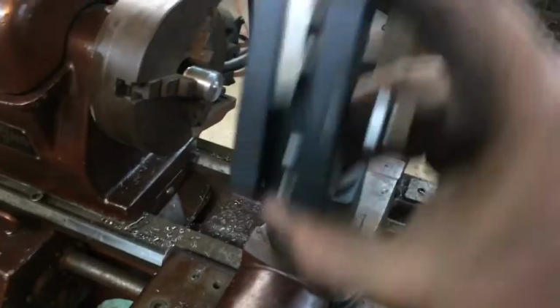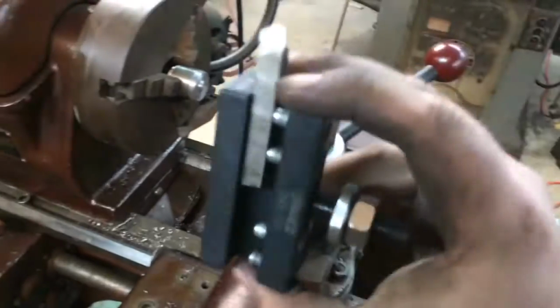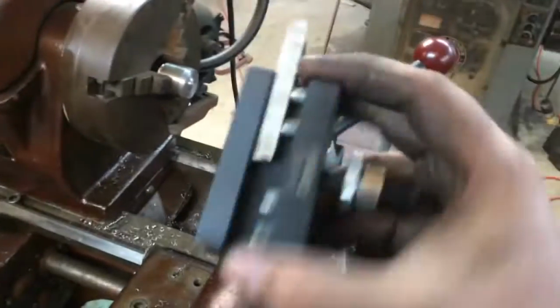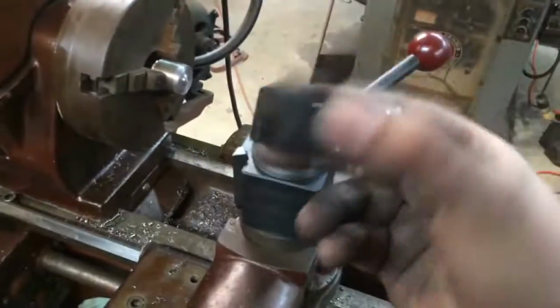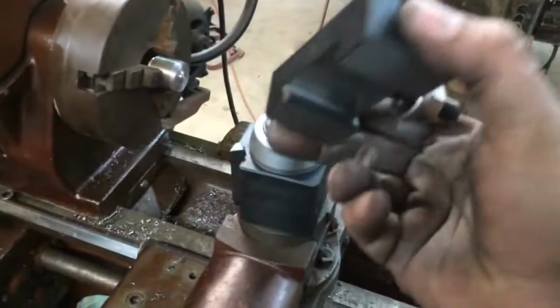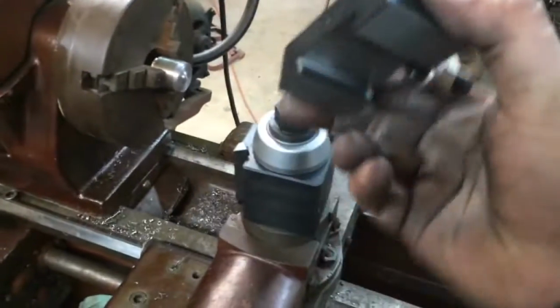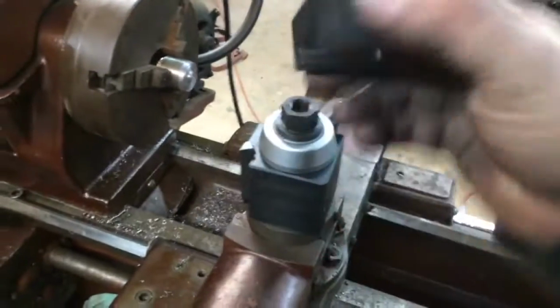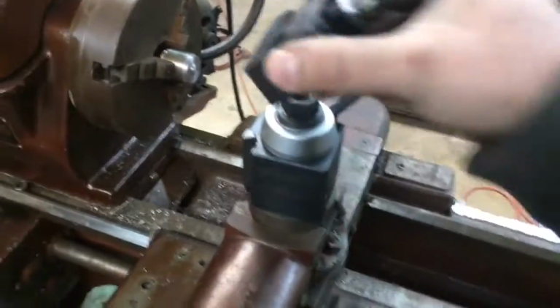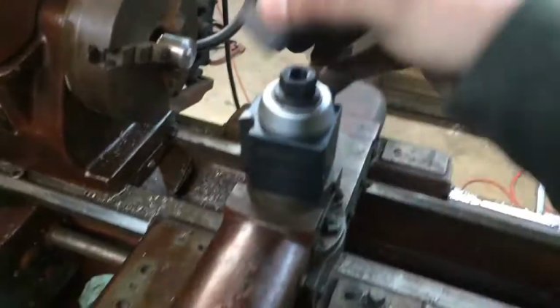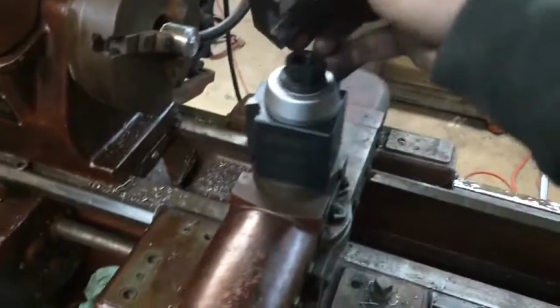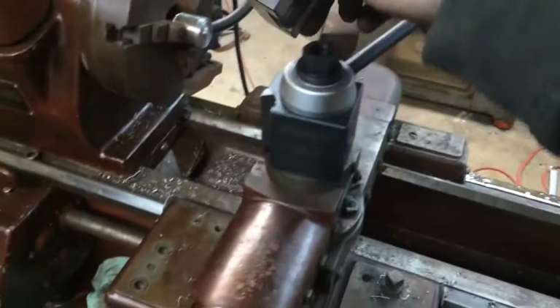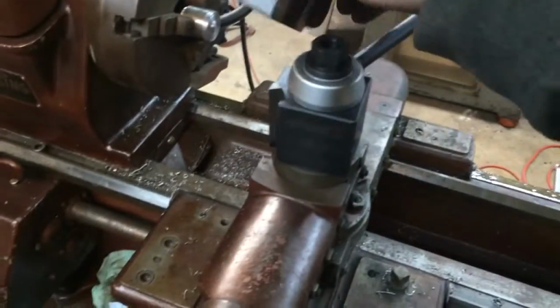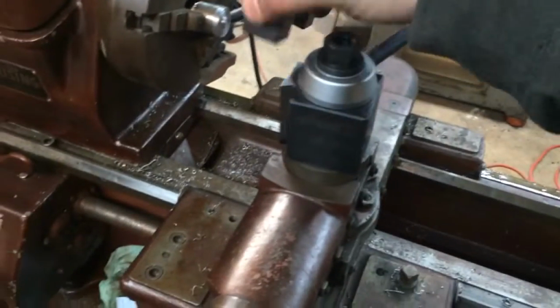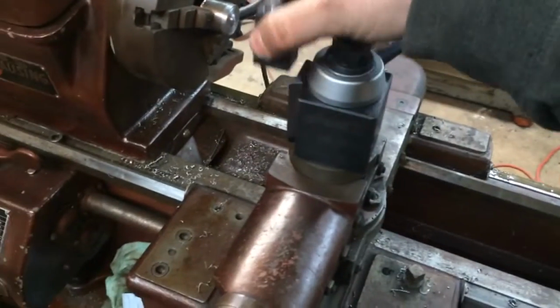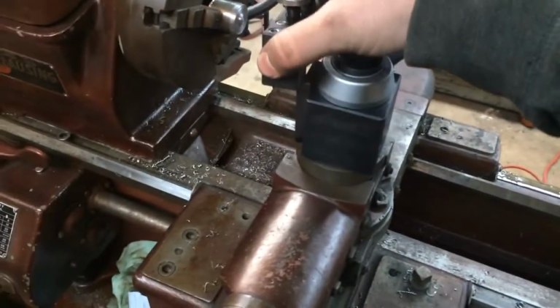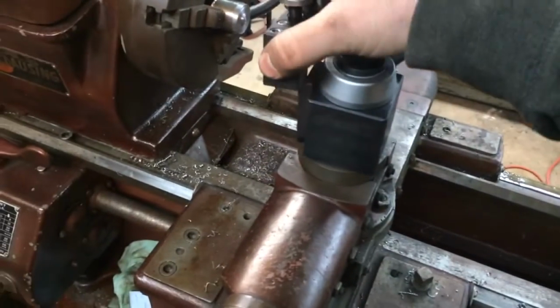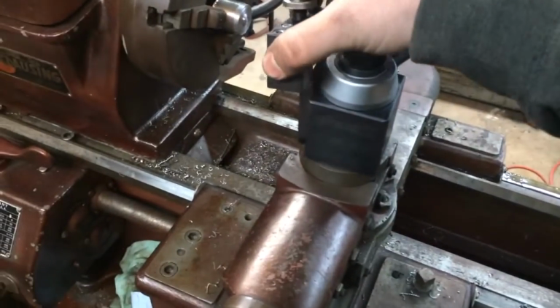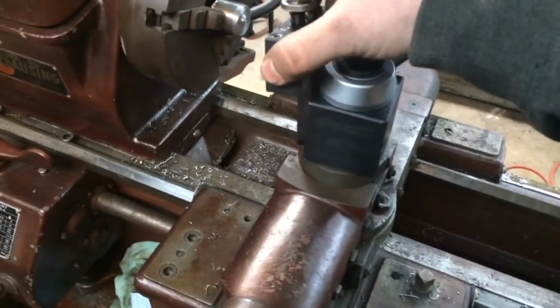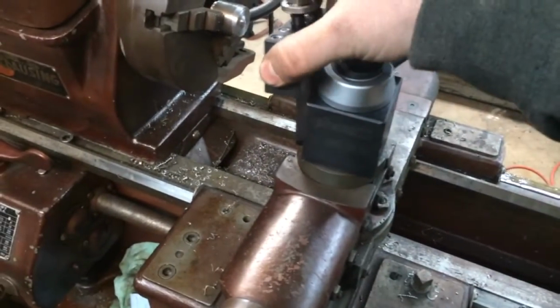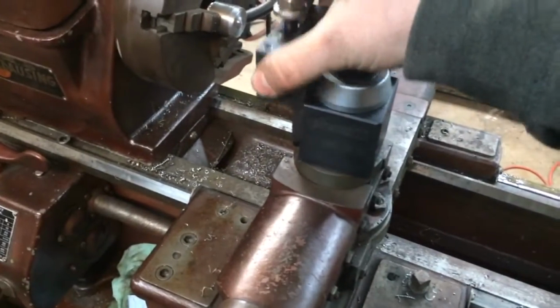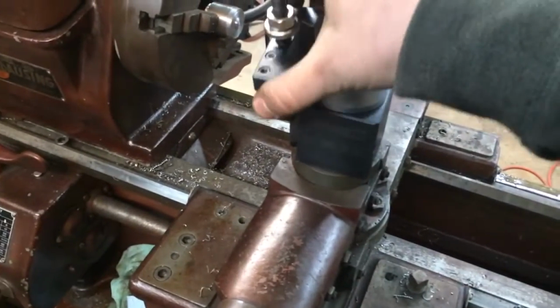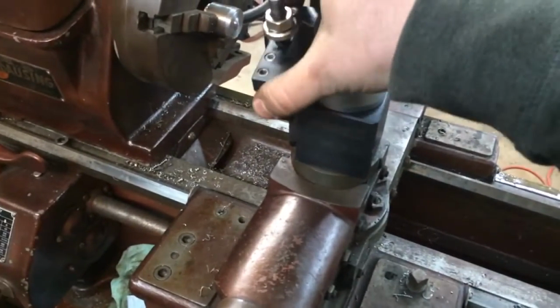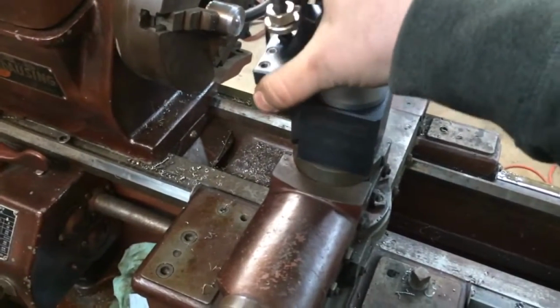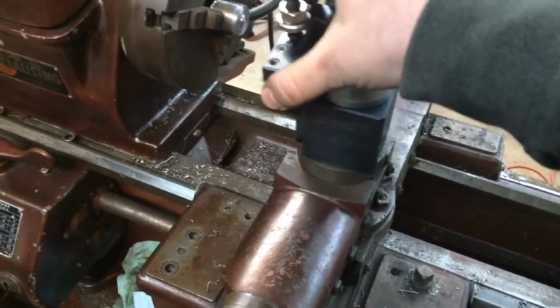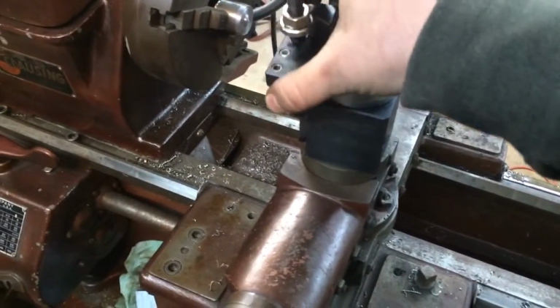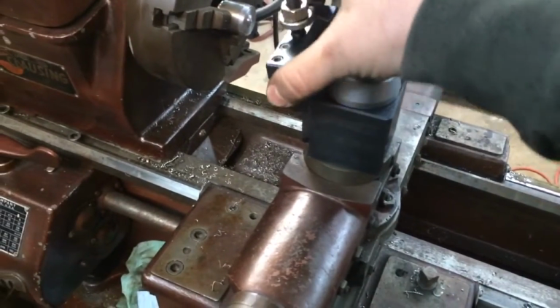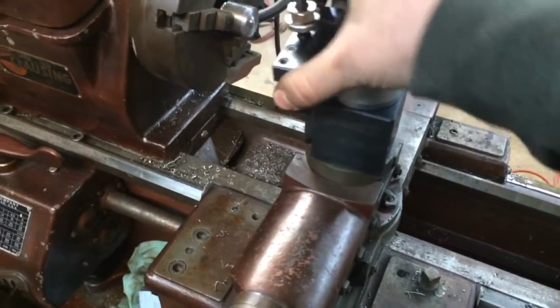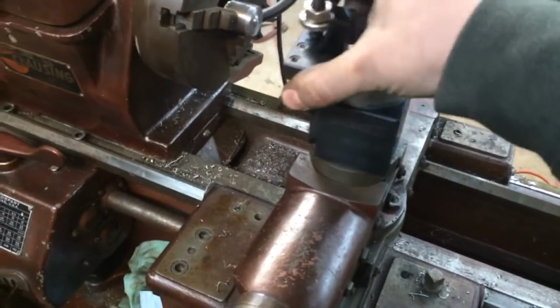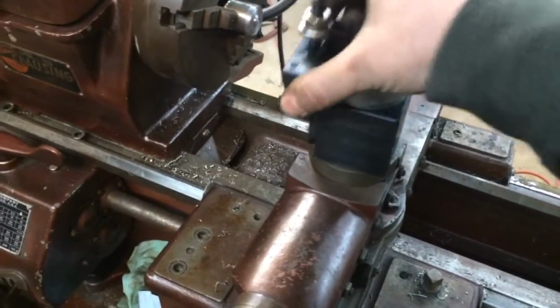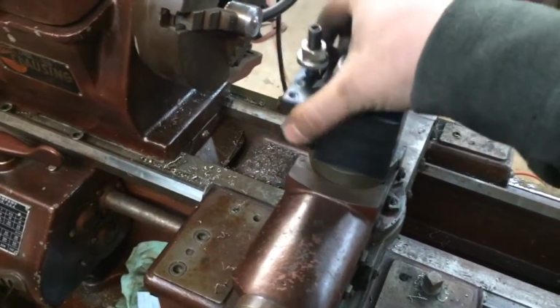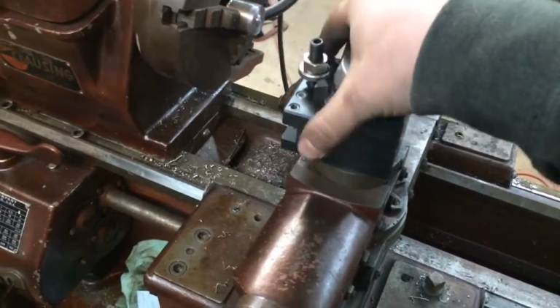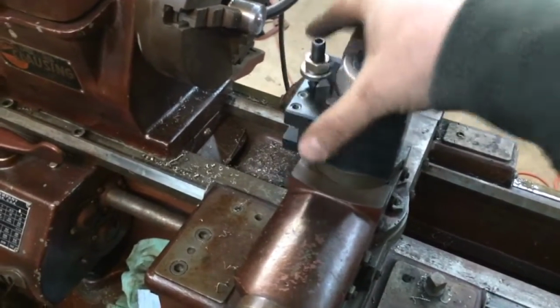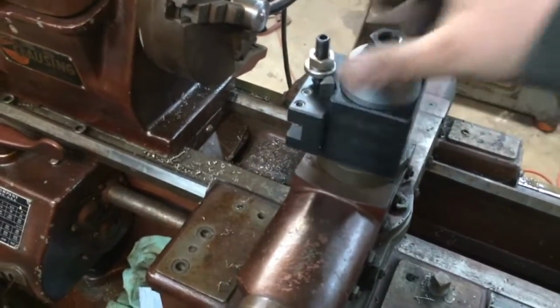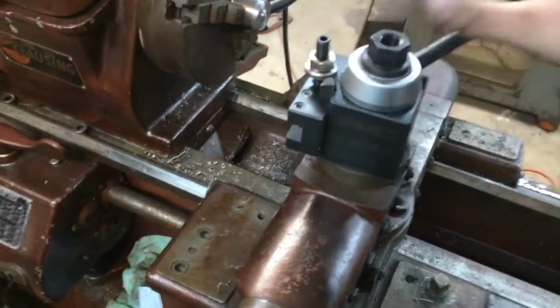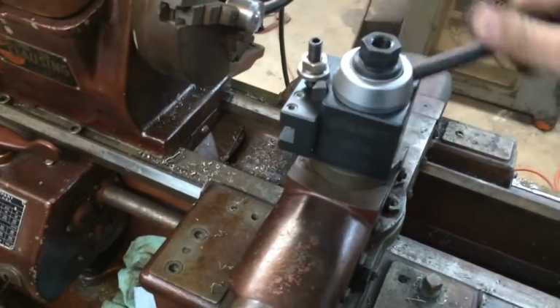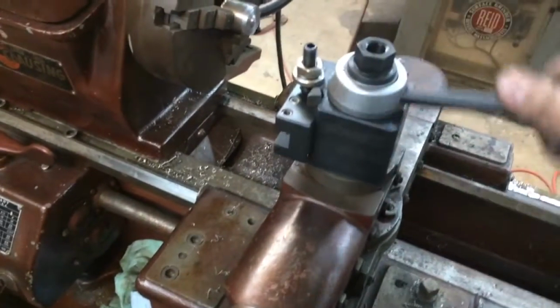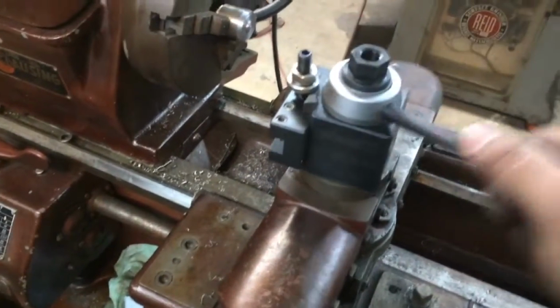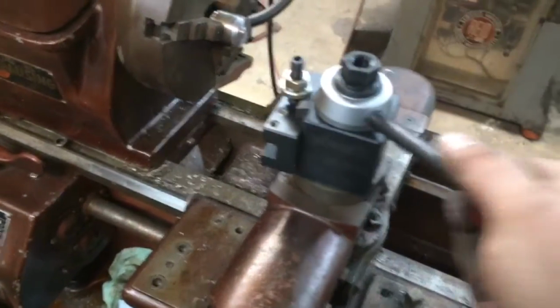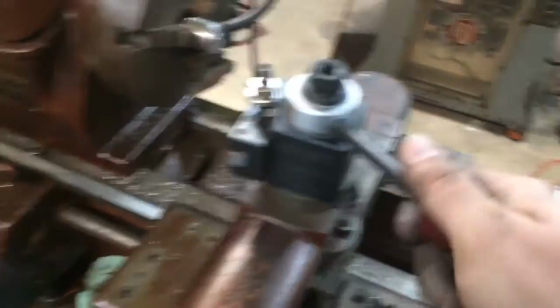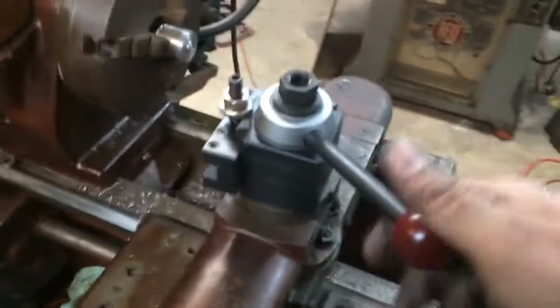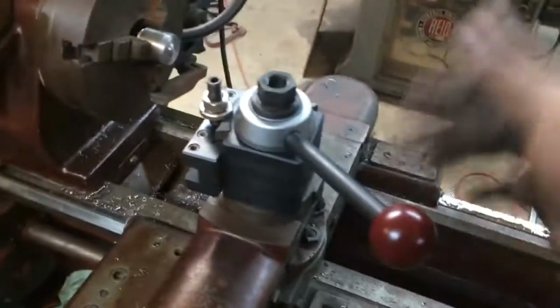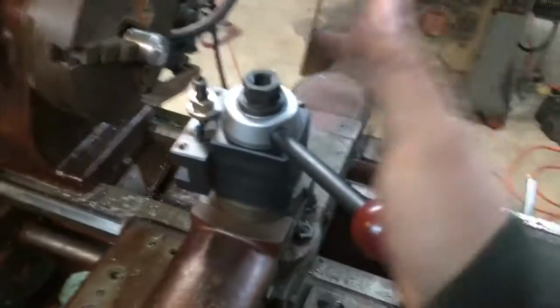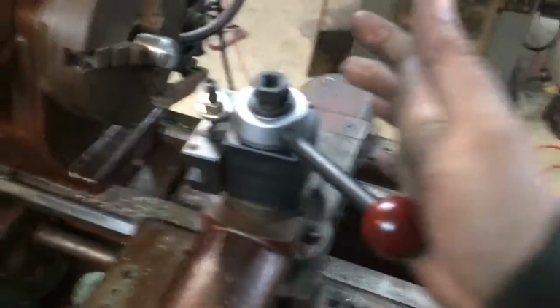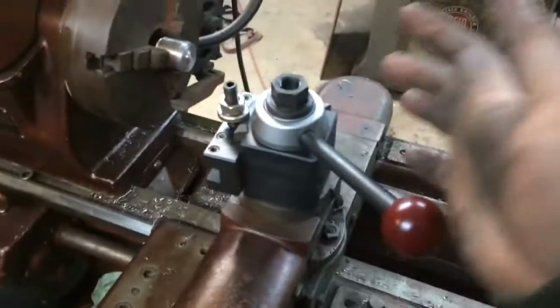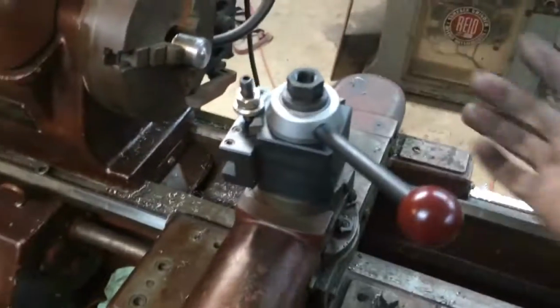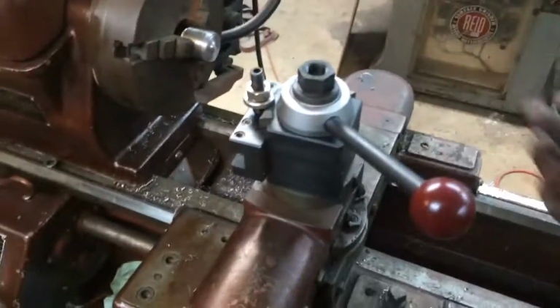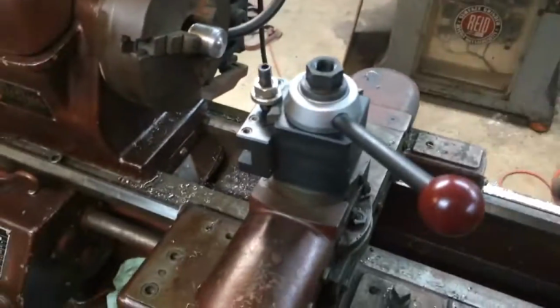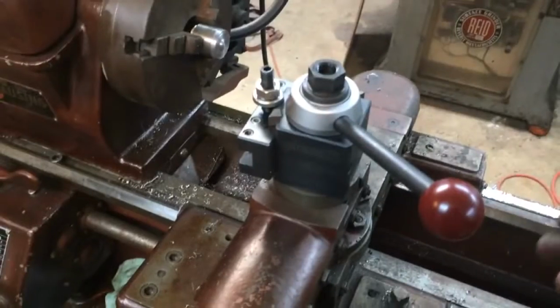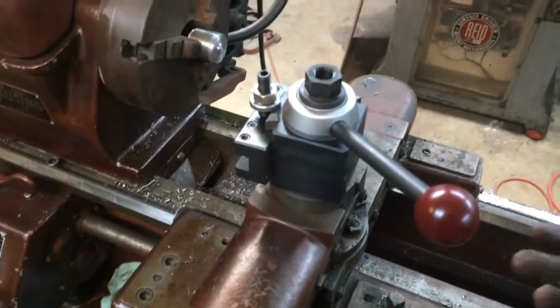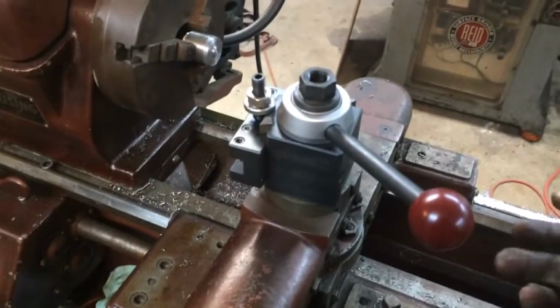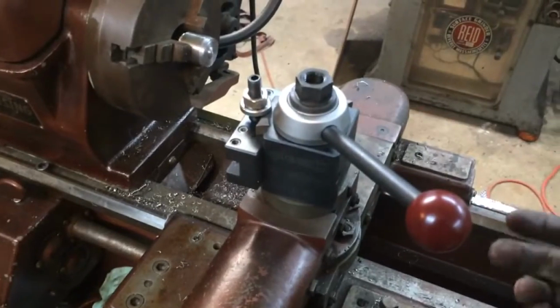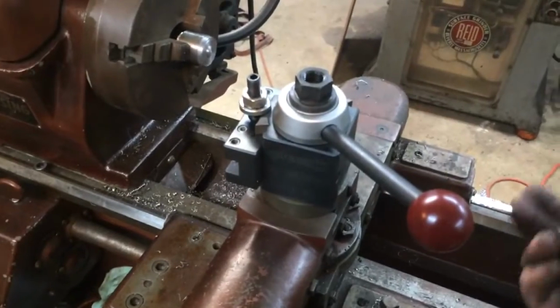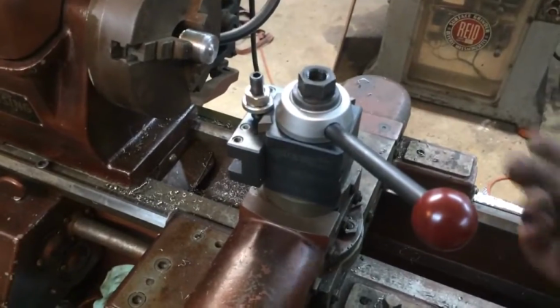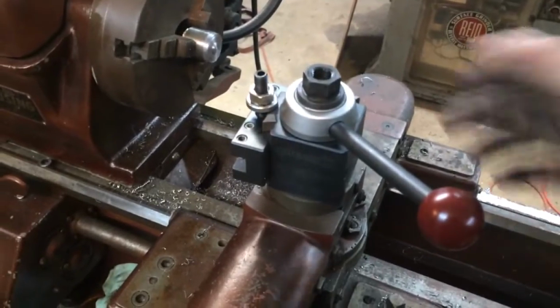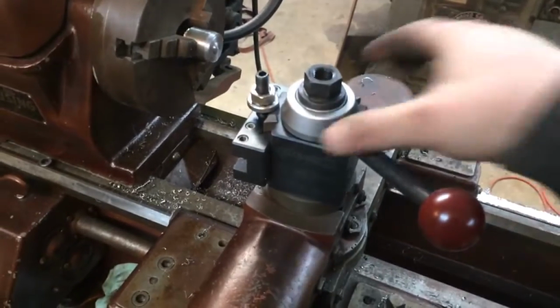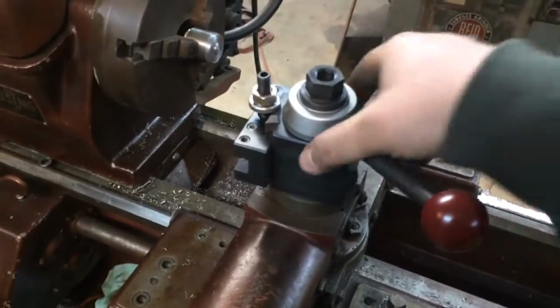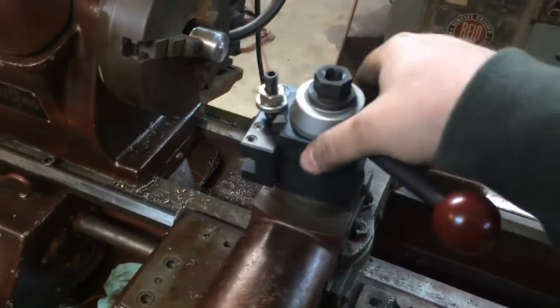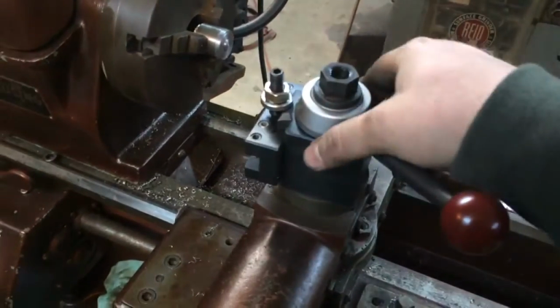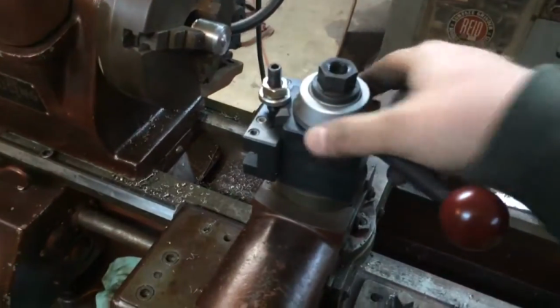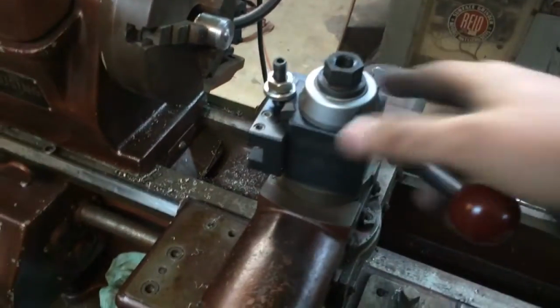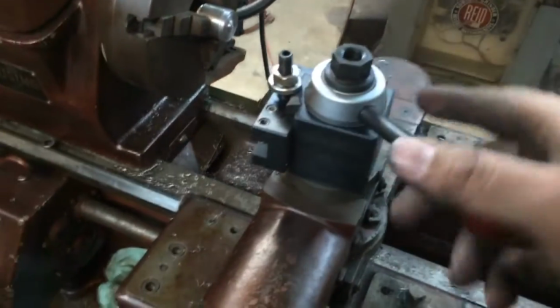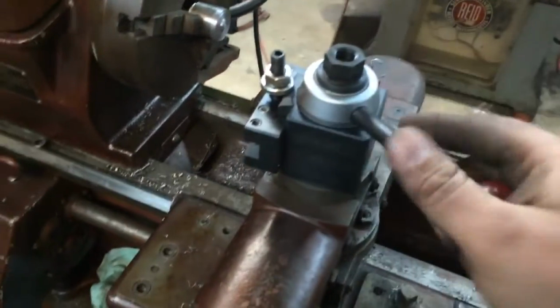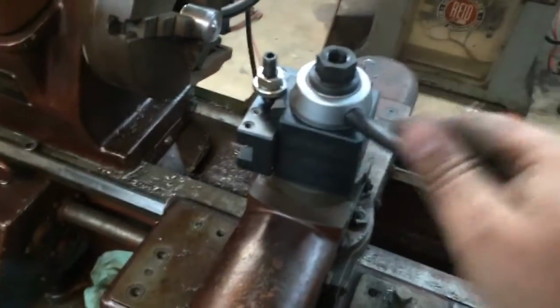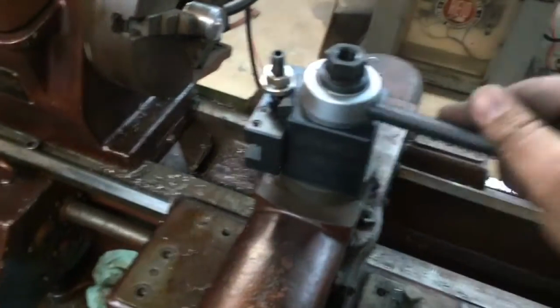So you can see how easy these things go in and out. Just lock it up there and you're ready to go.